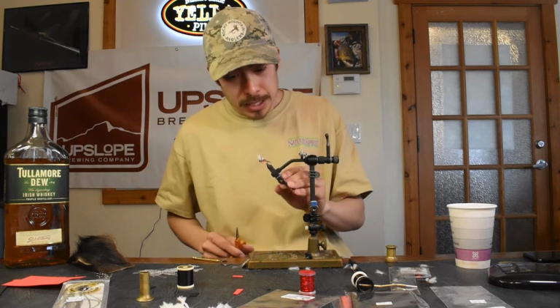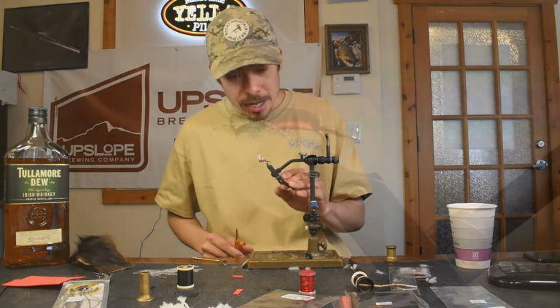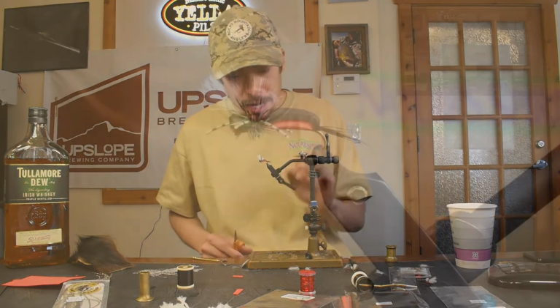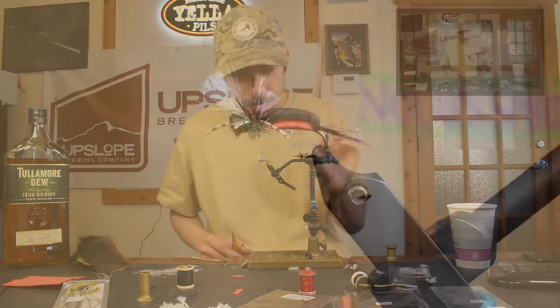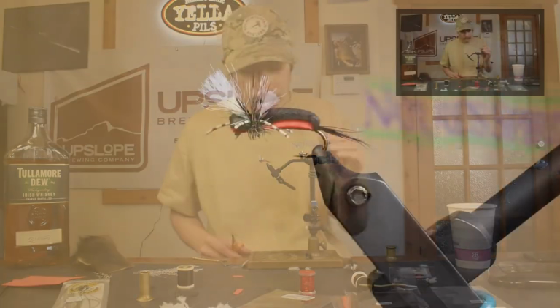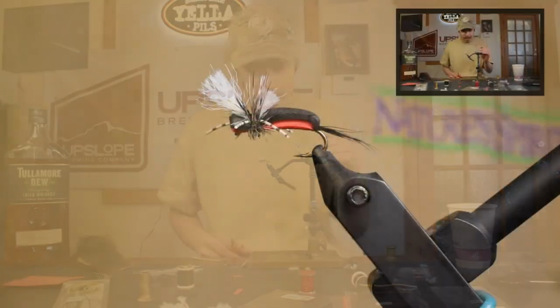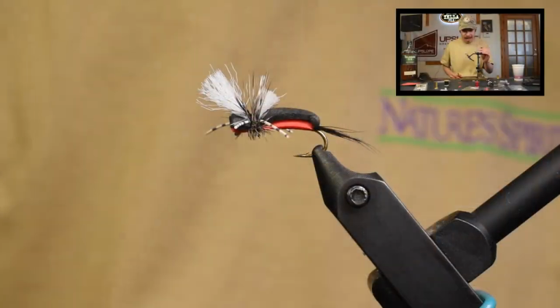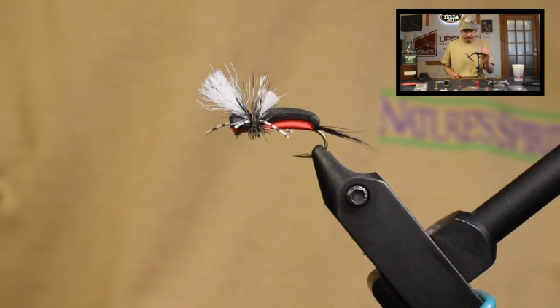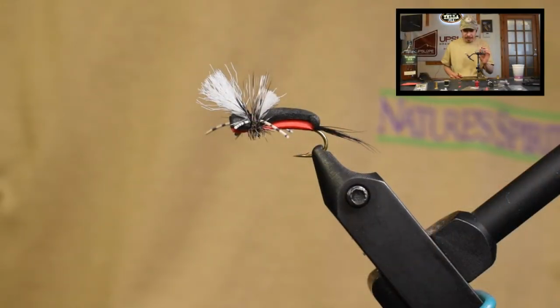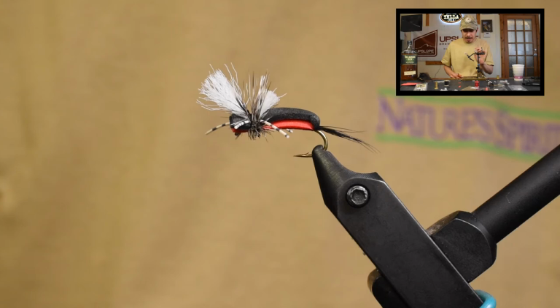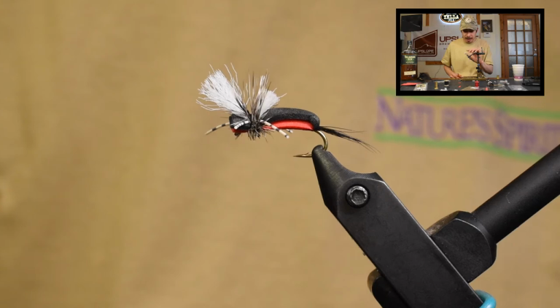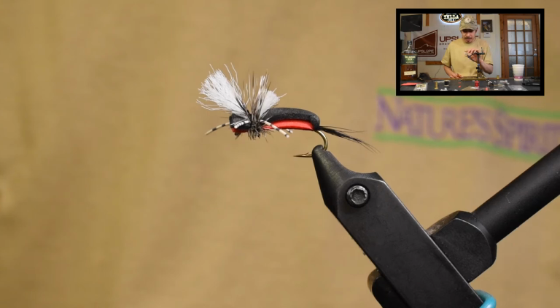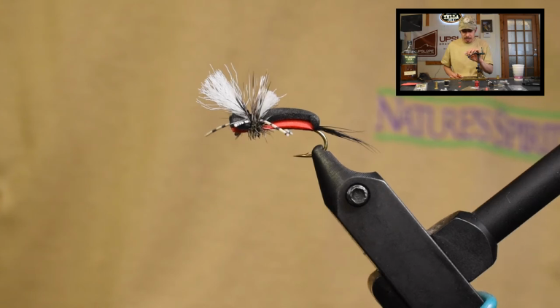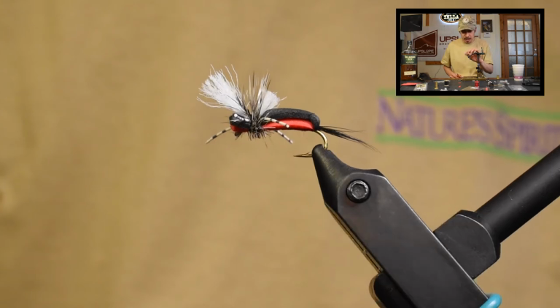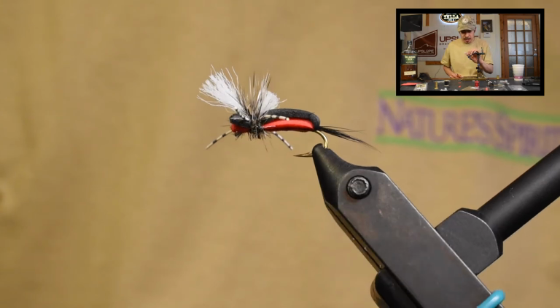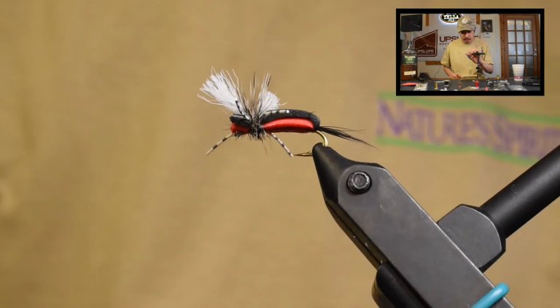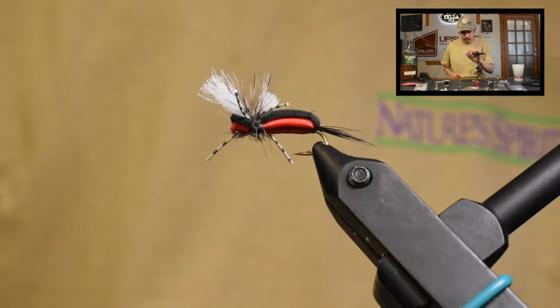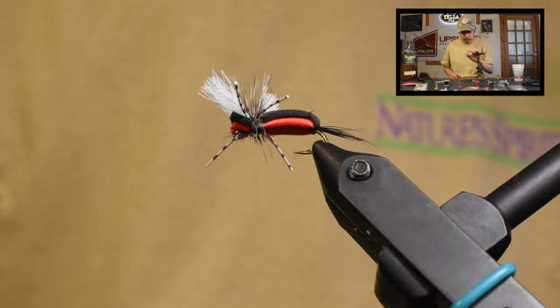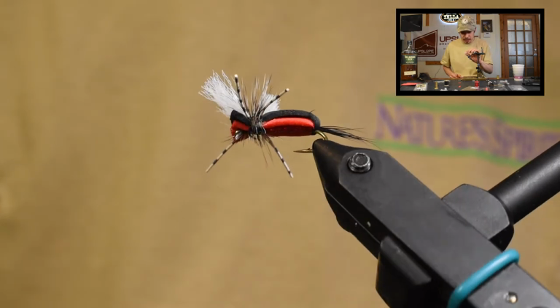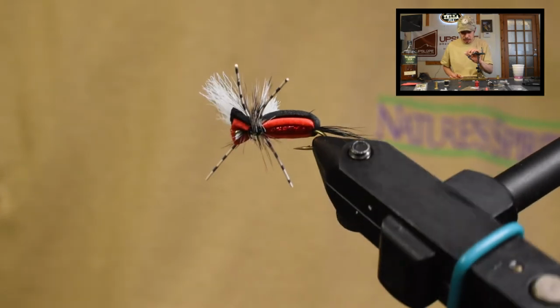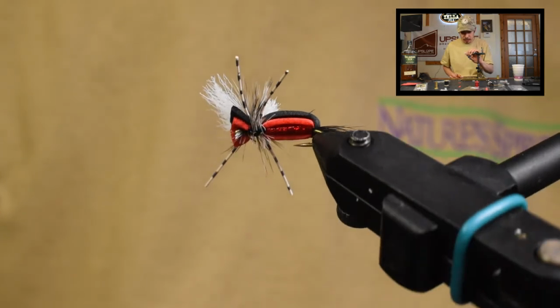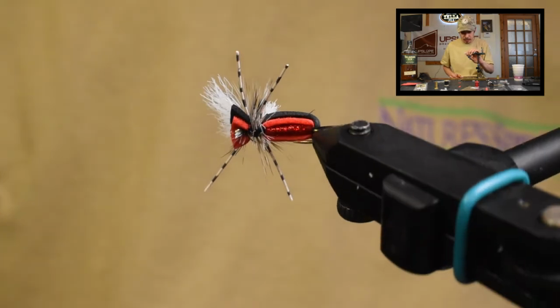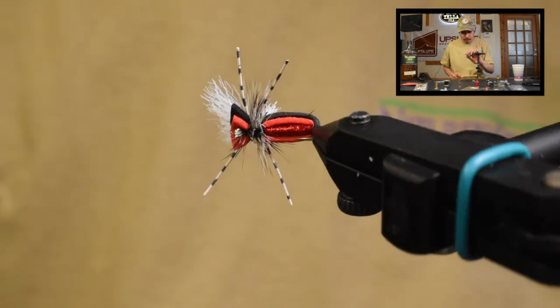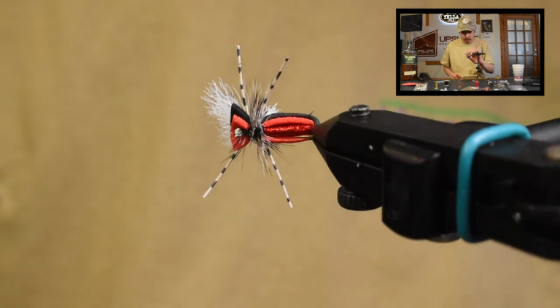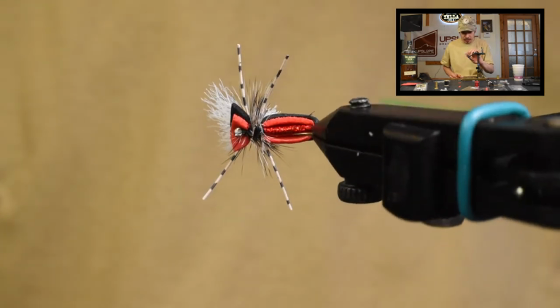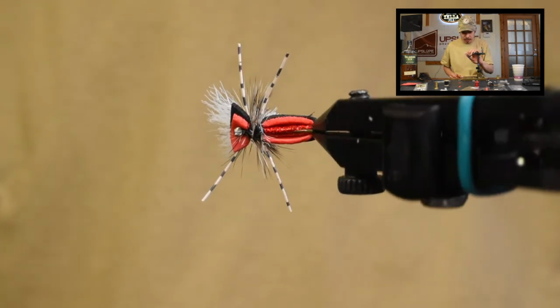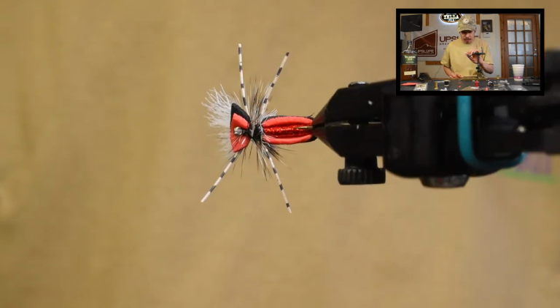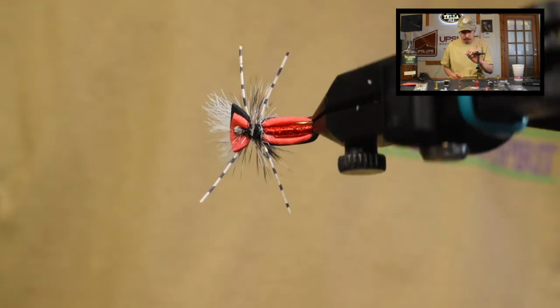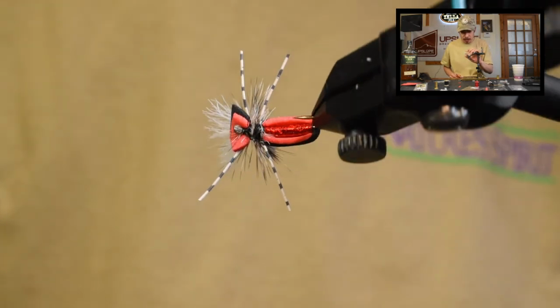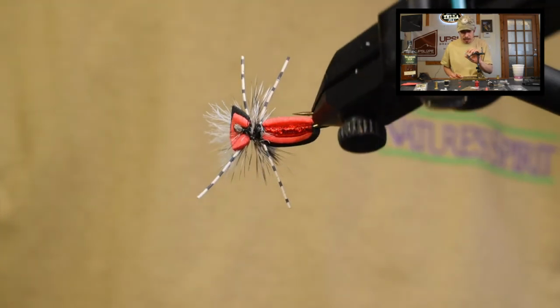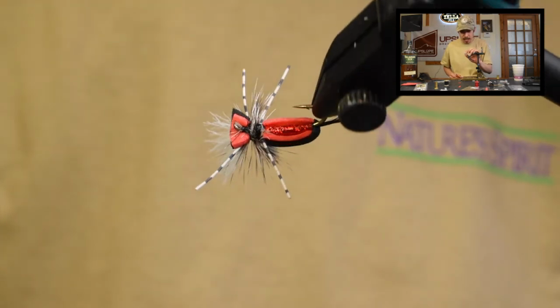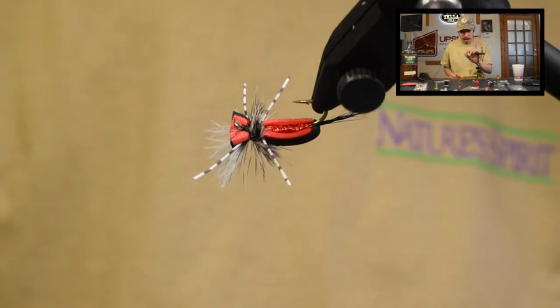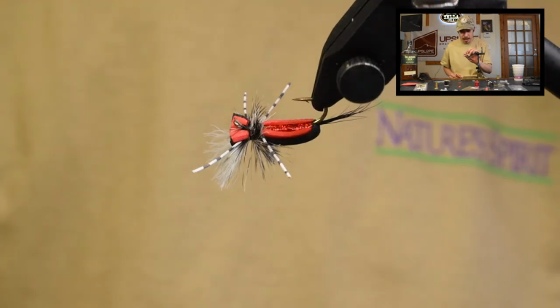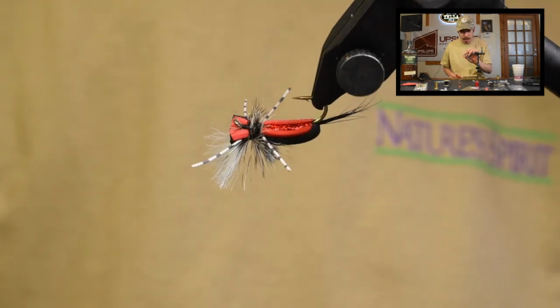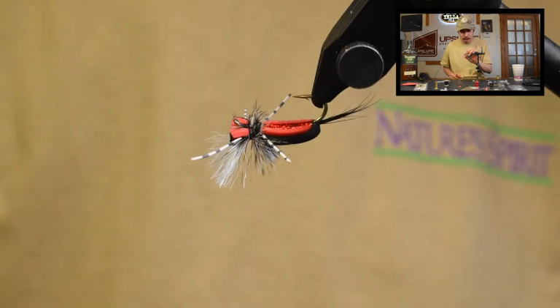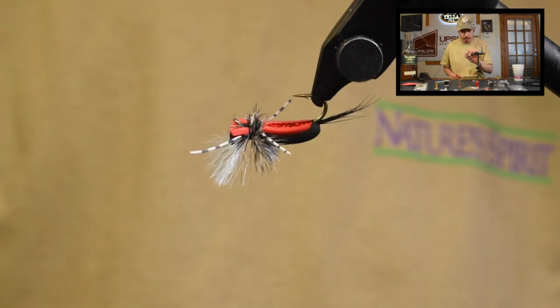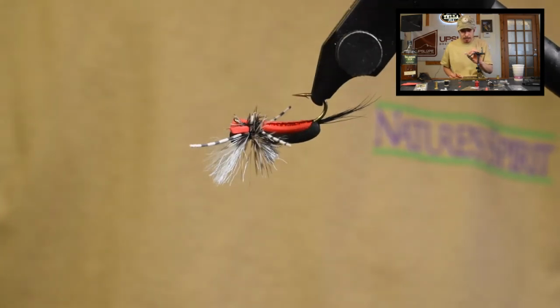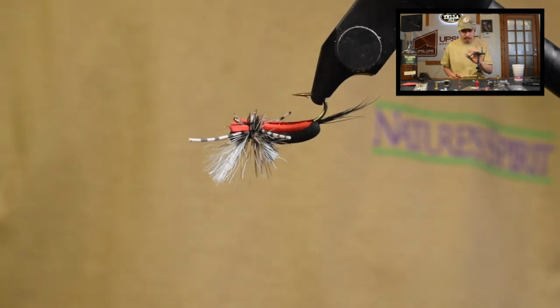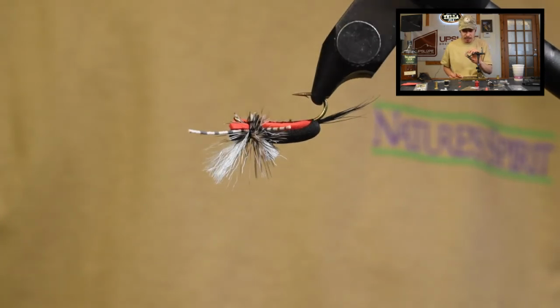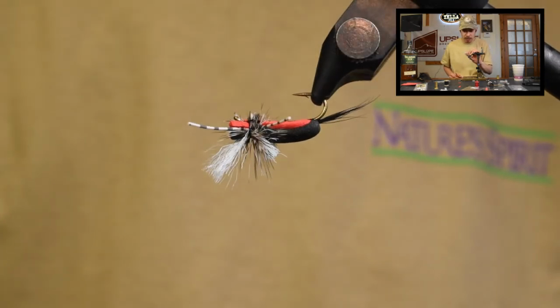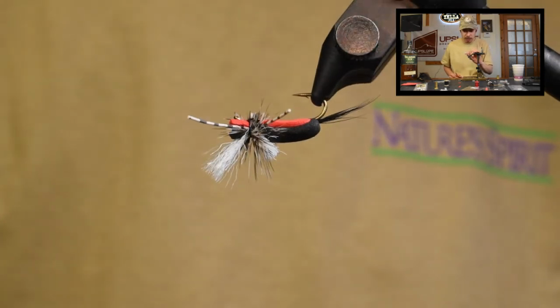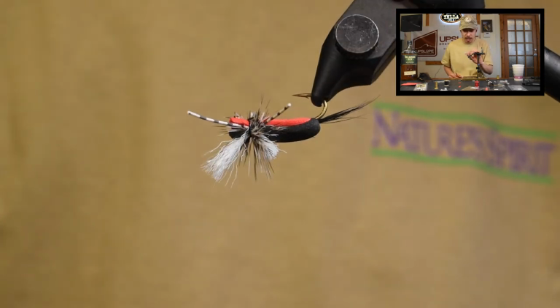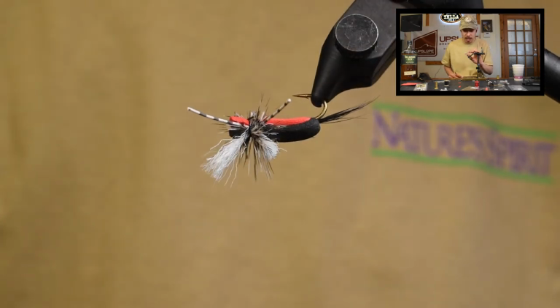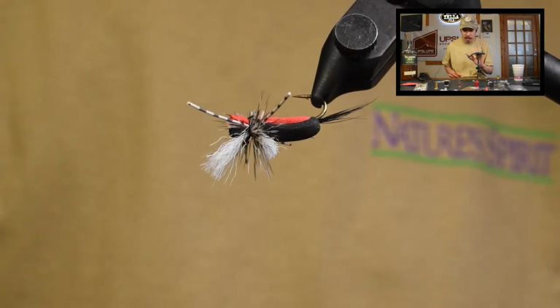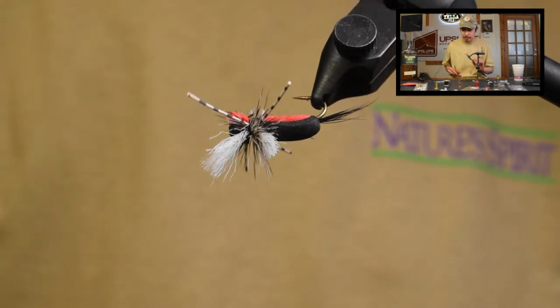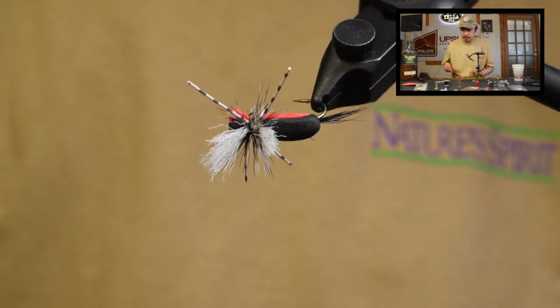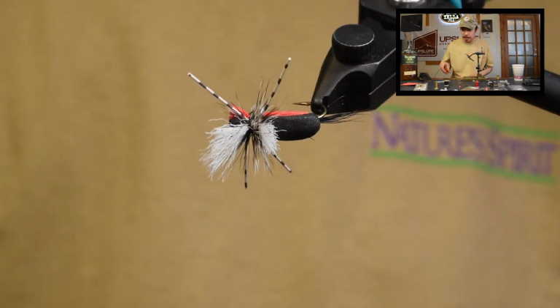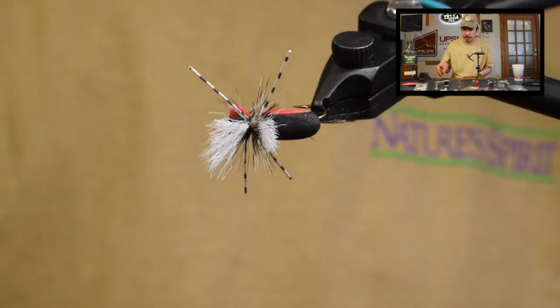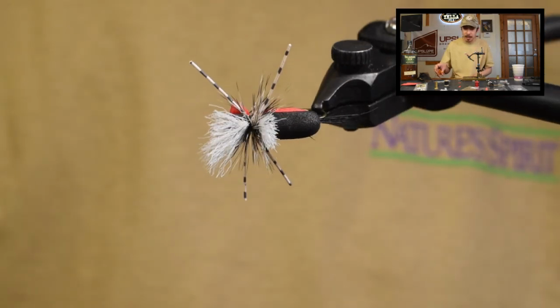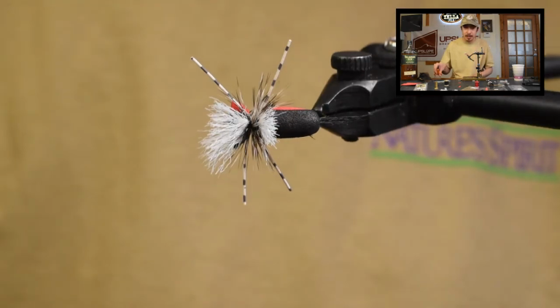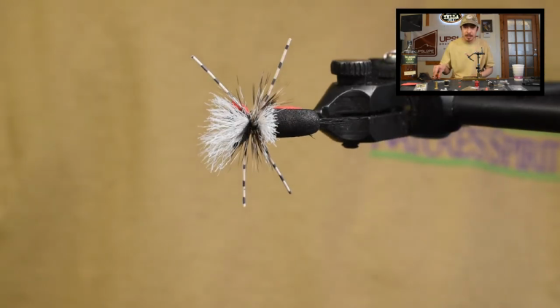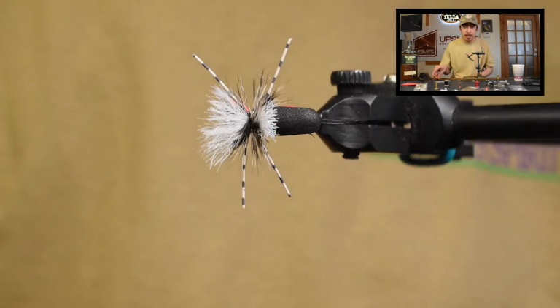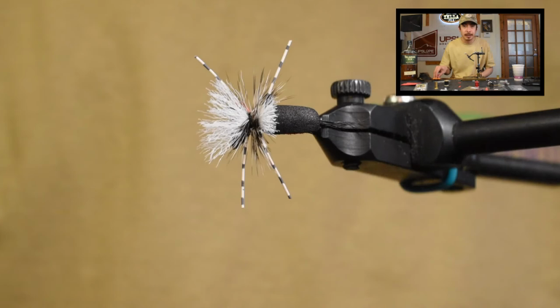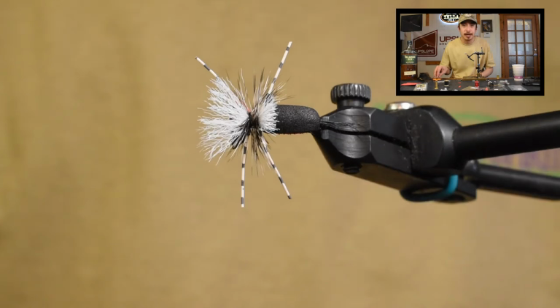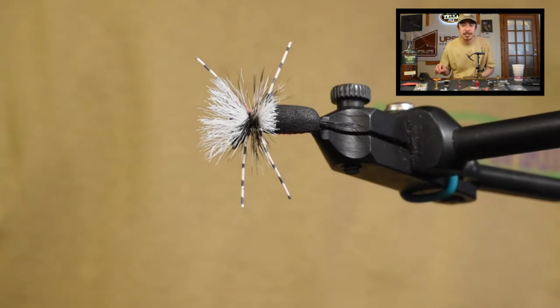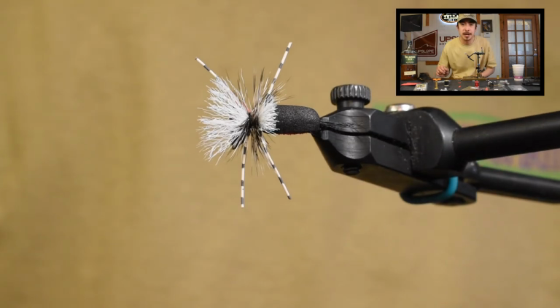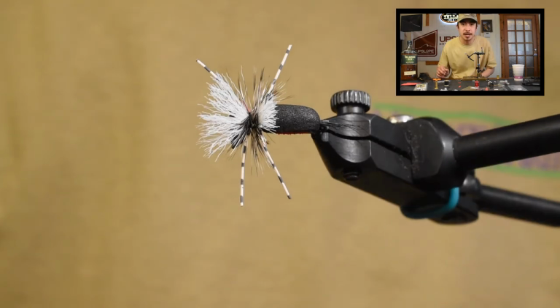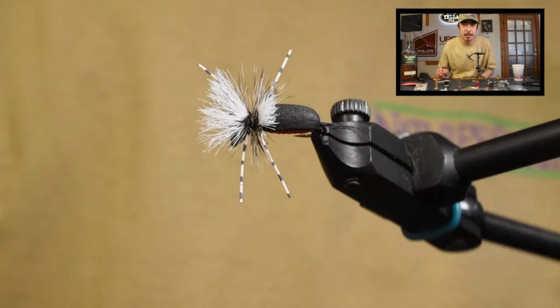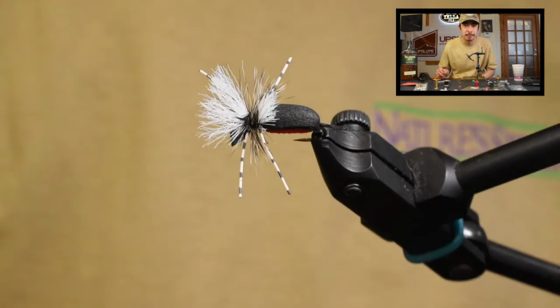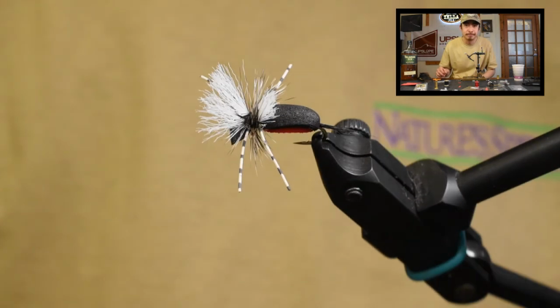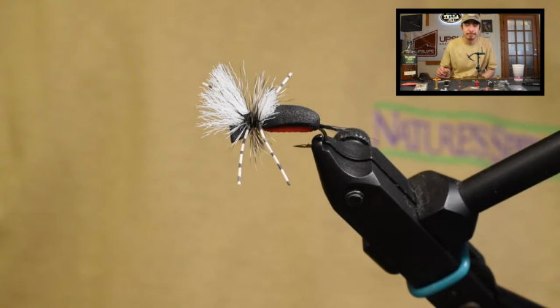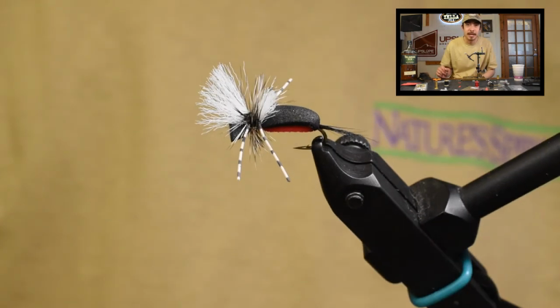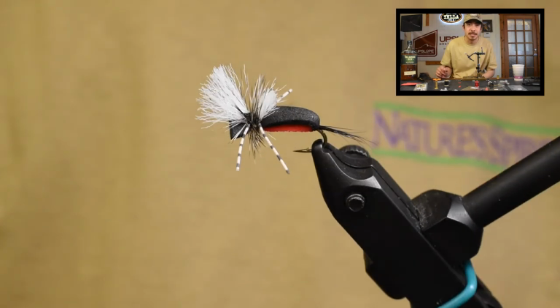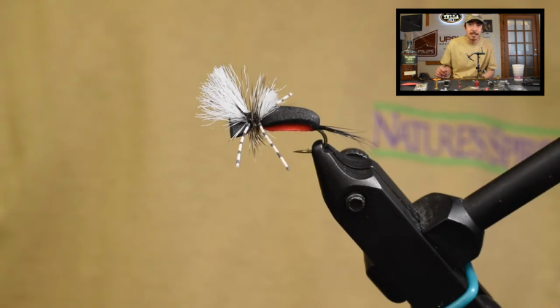And that there is the Hippie Stomper. Tie it up, give it a shot, and let us know how you do. Thanks, guys.